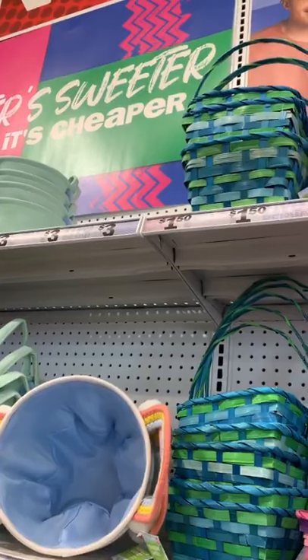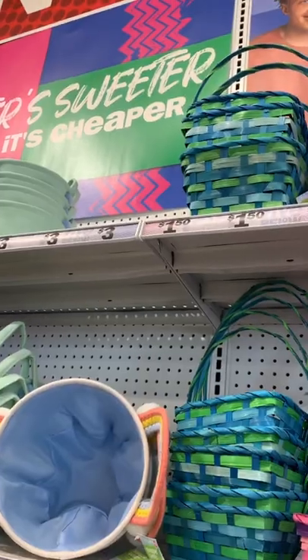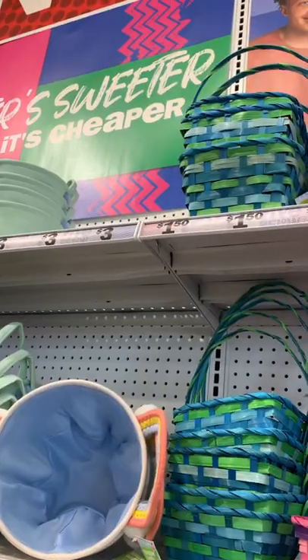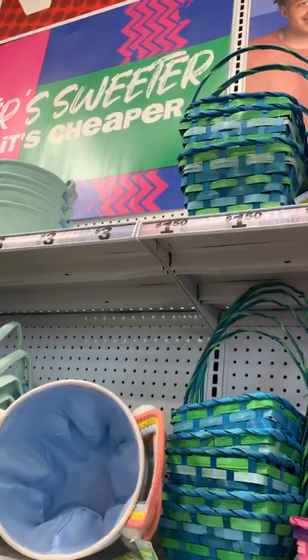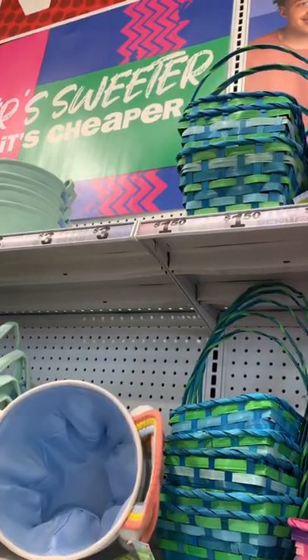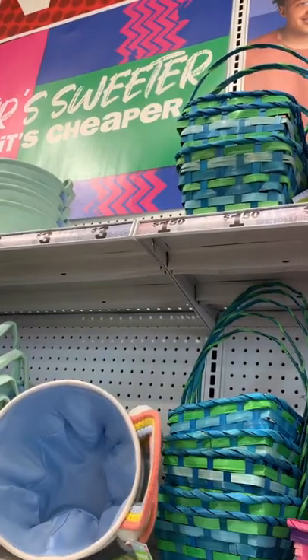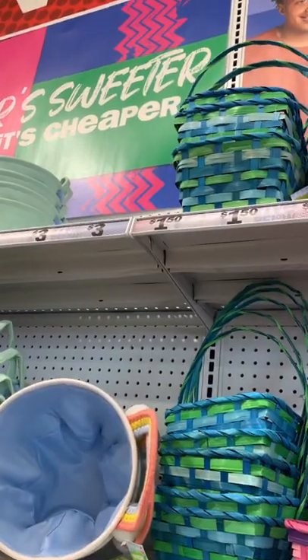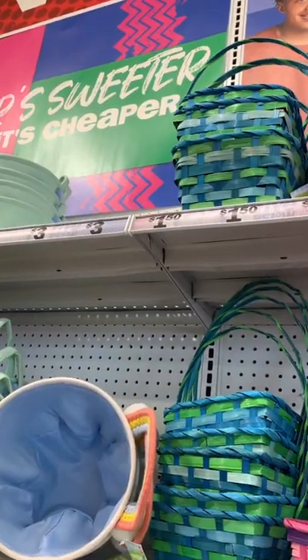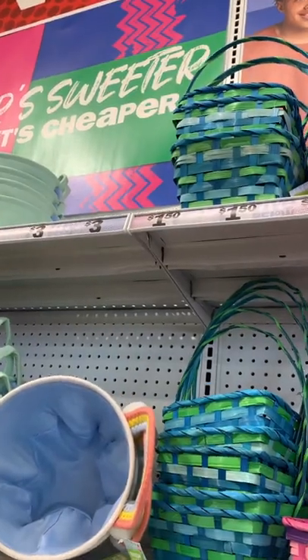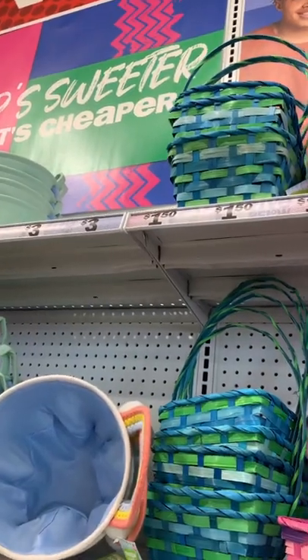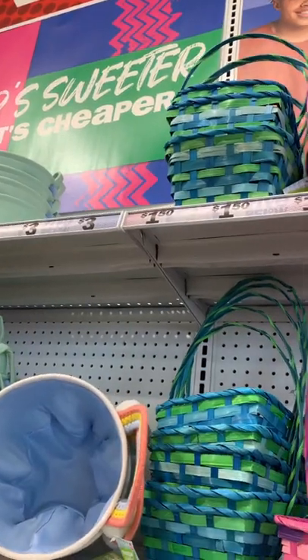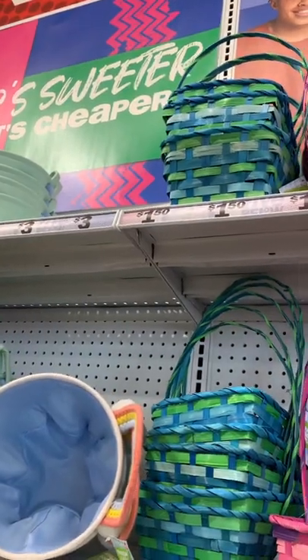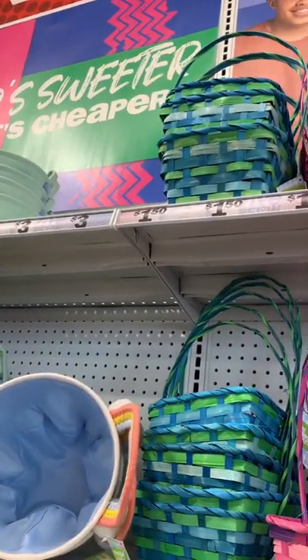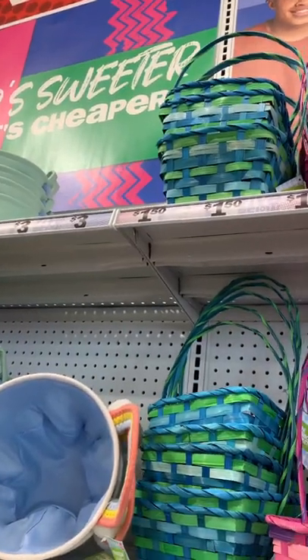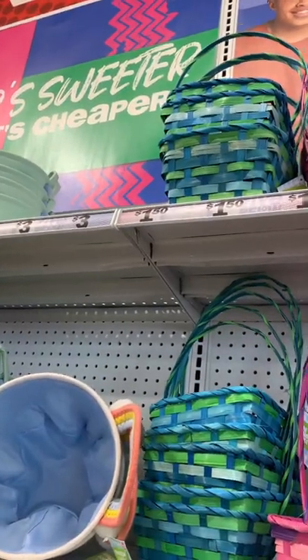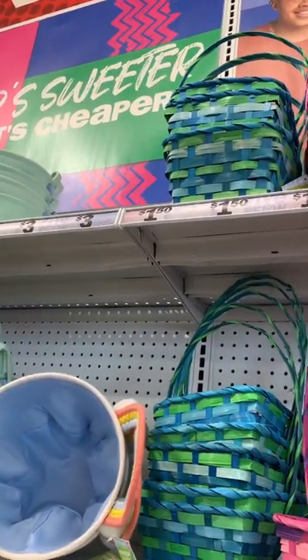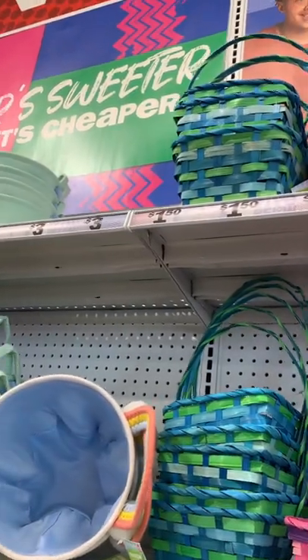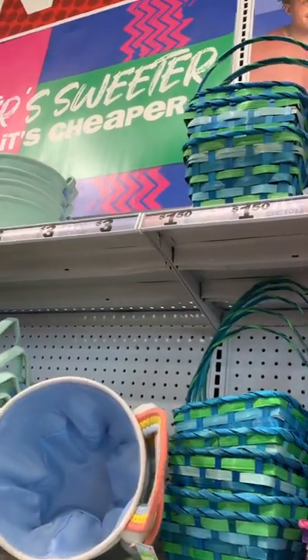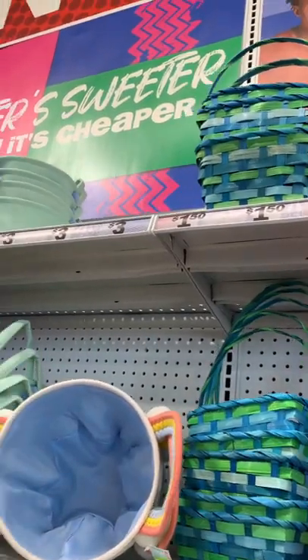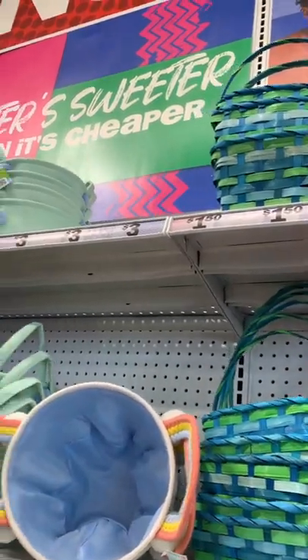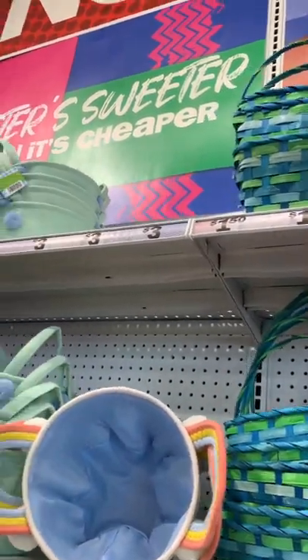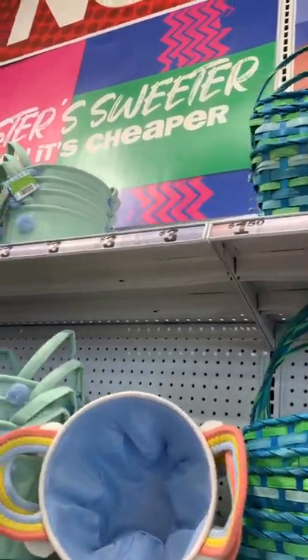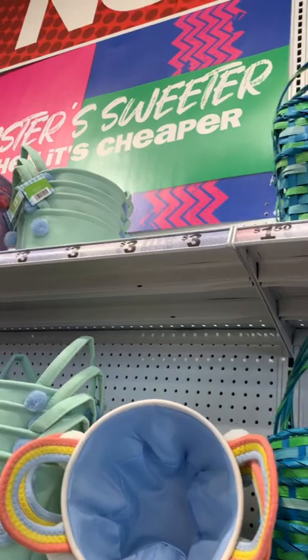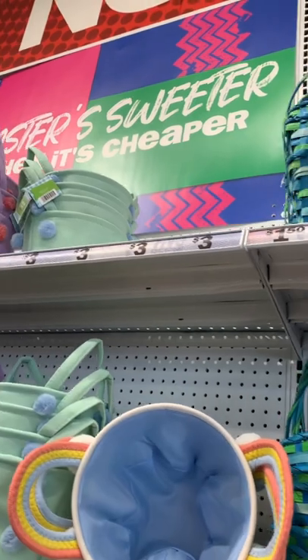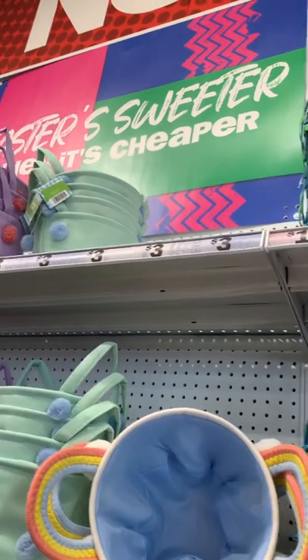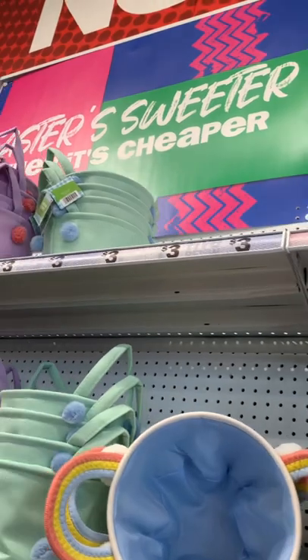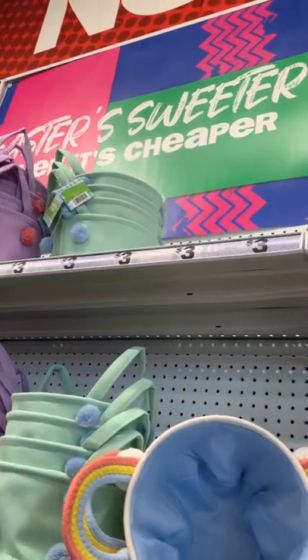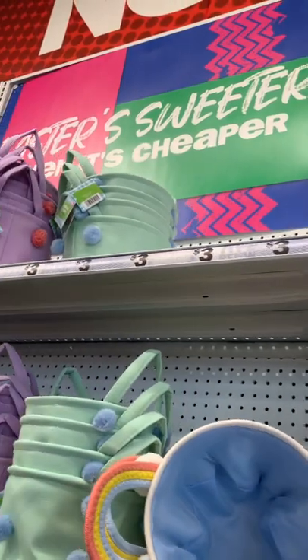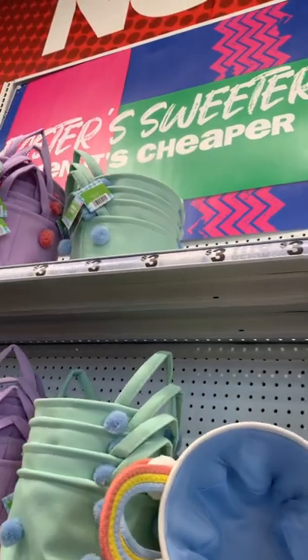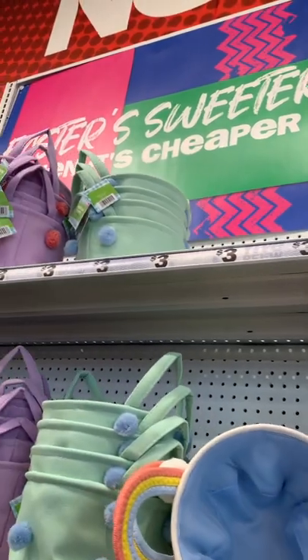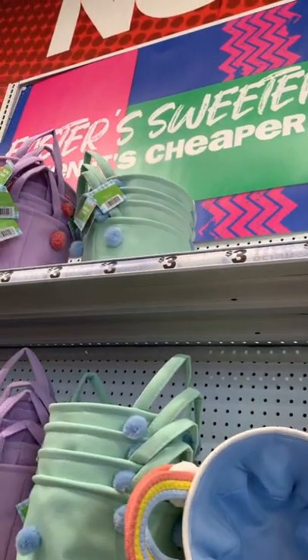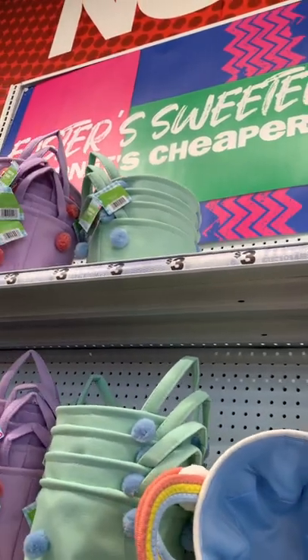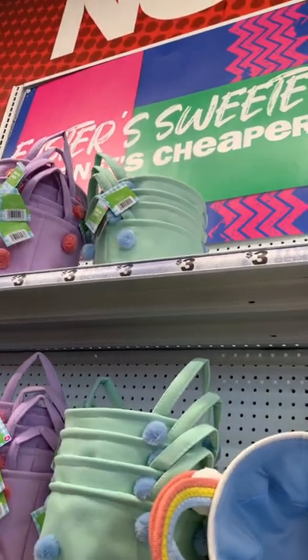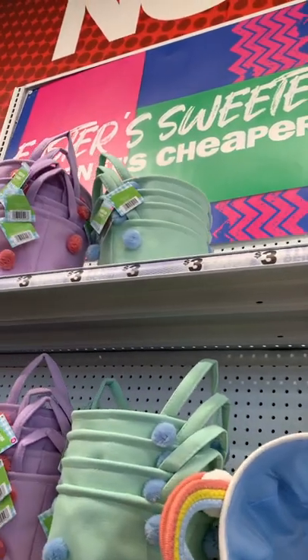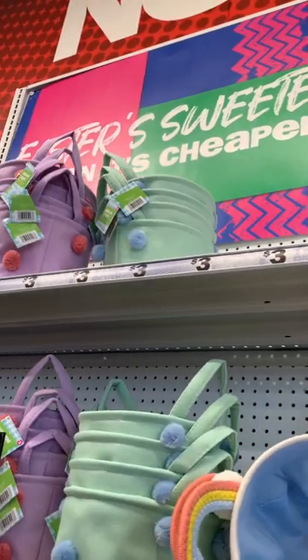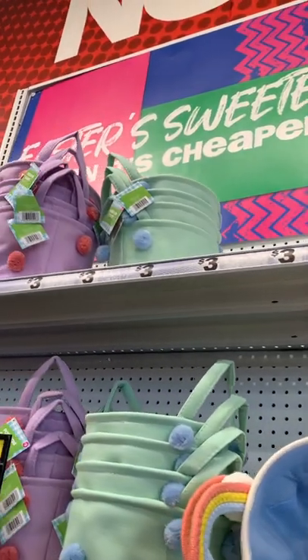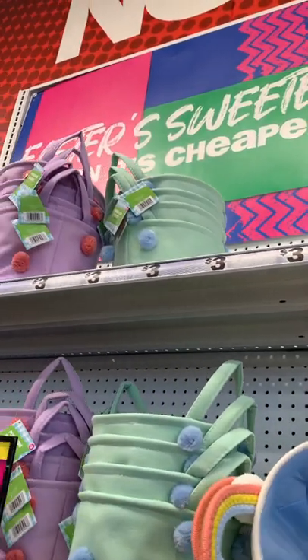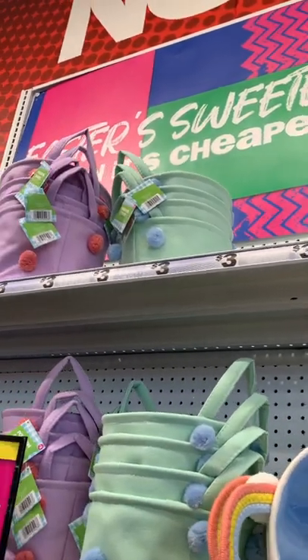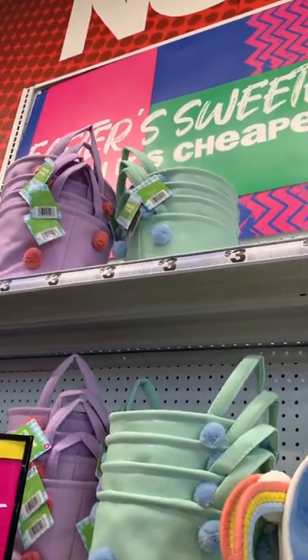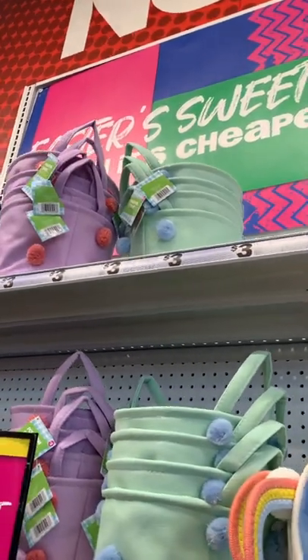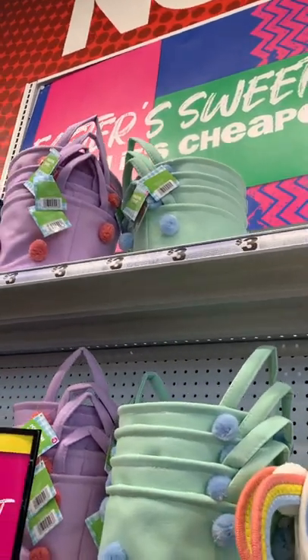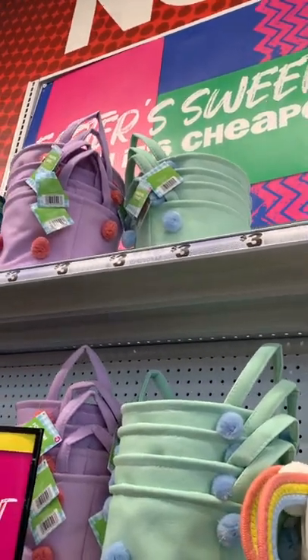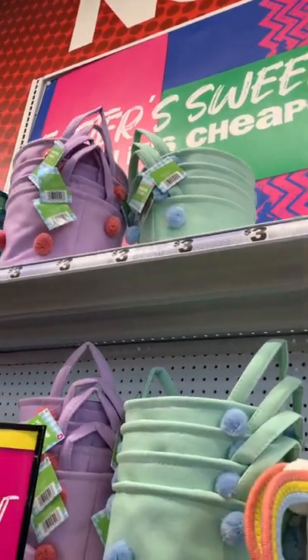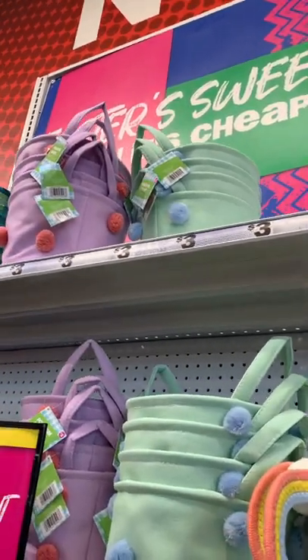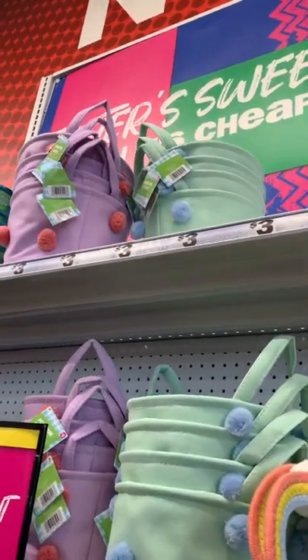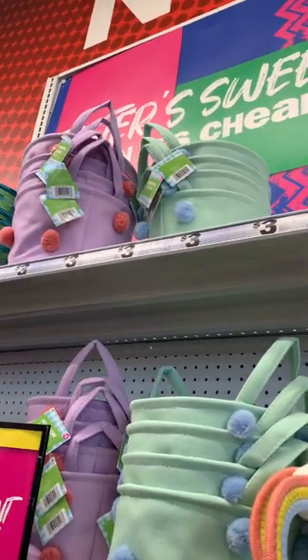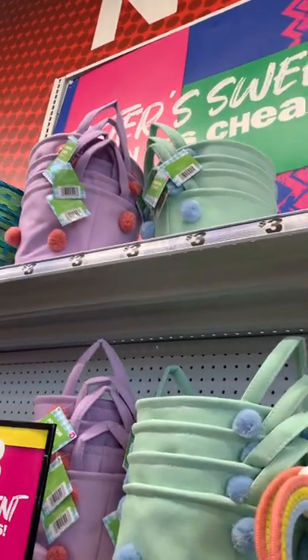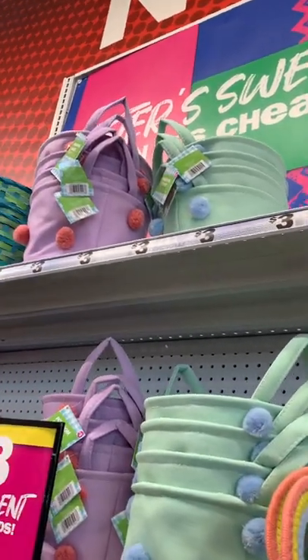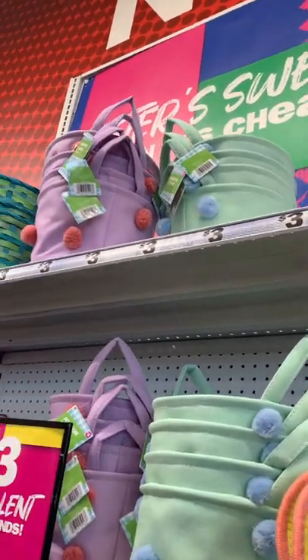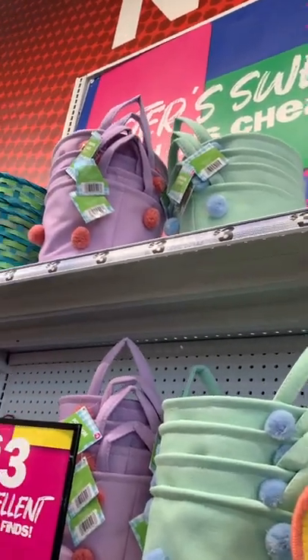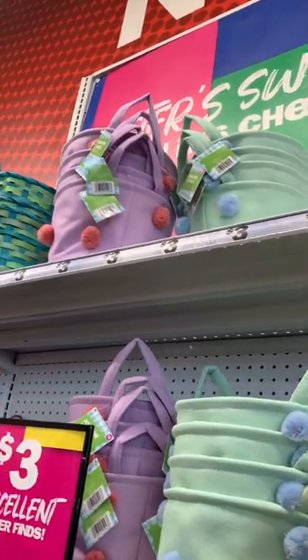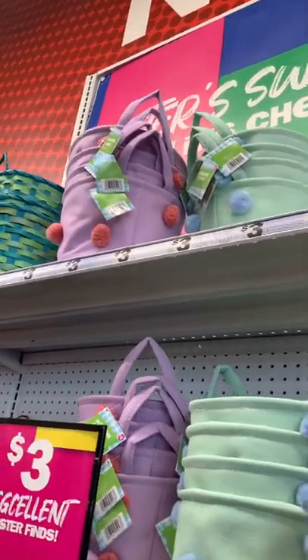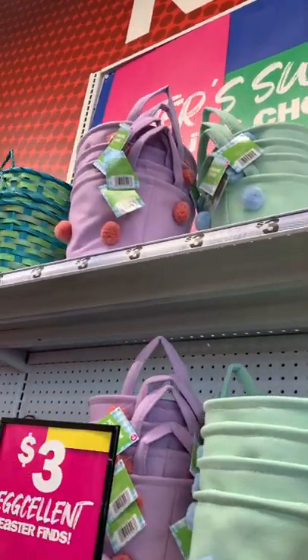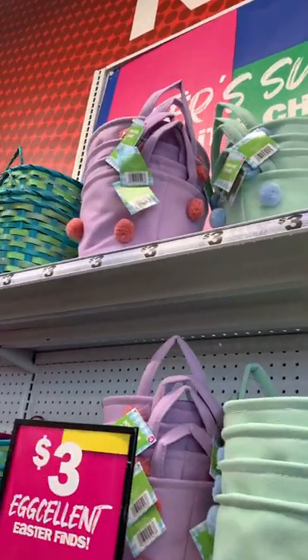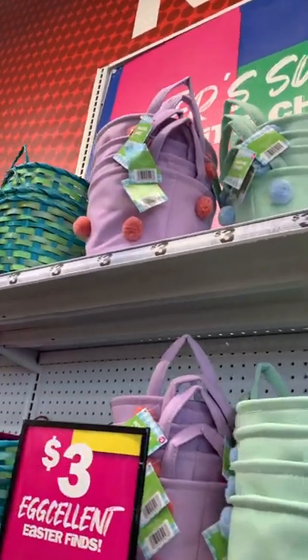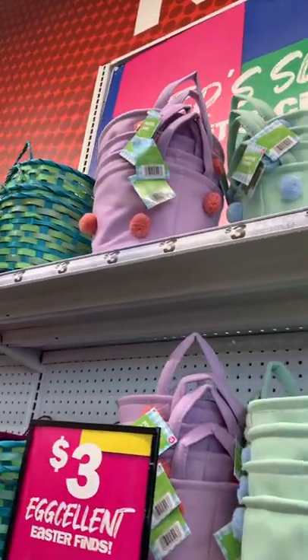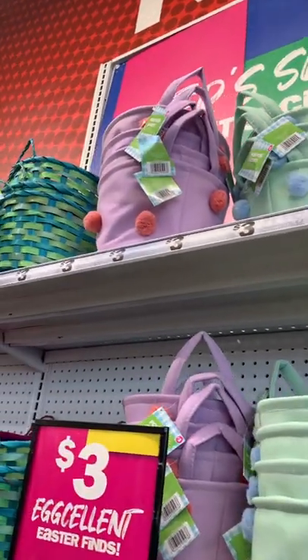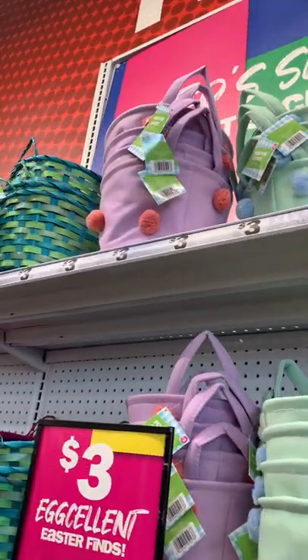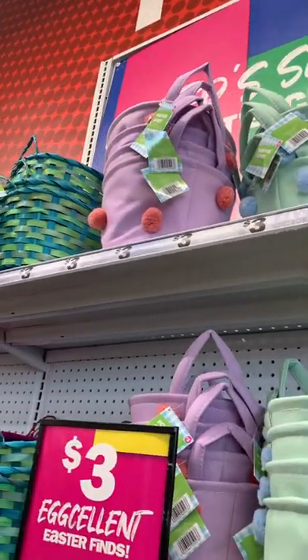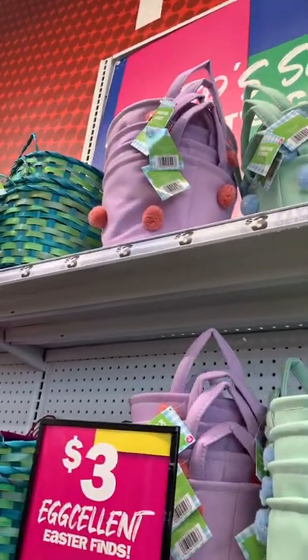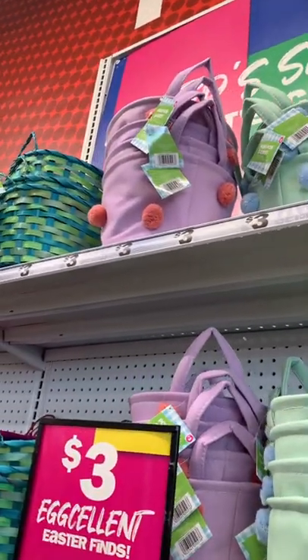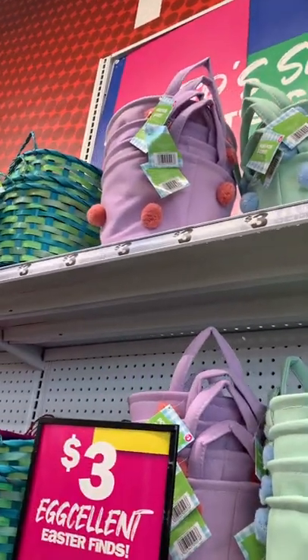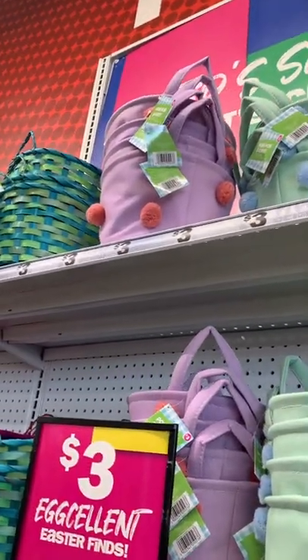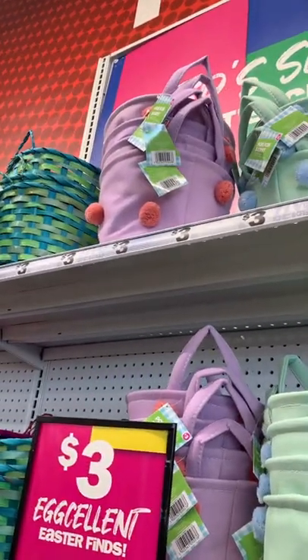Of course, they have all kinds of Easter baskets ranging from about $1.50 to $3. Go ahead and stay tuned to the next video.